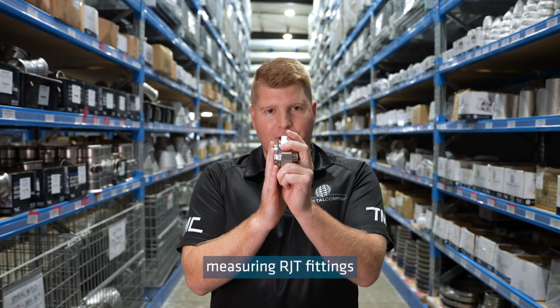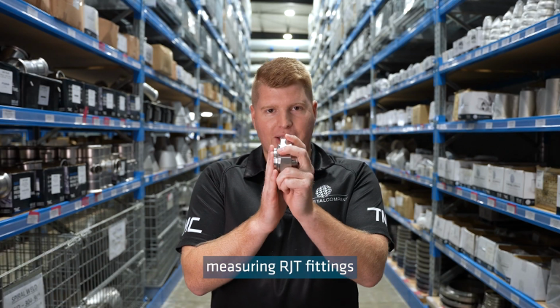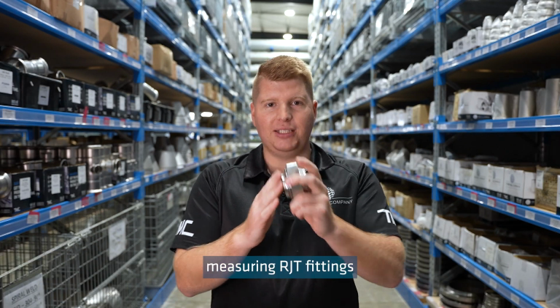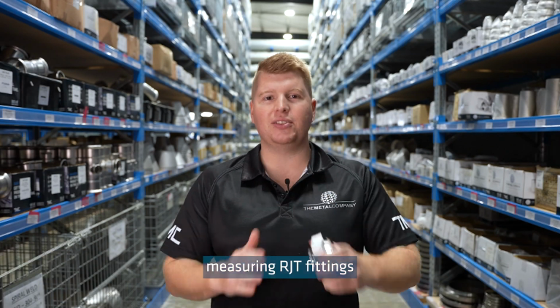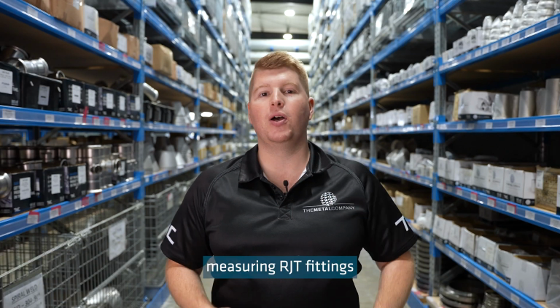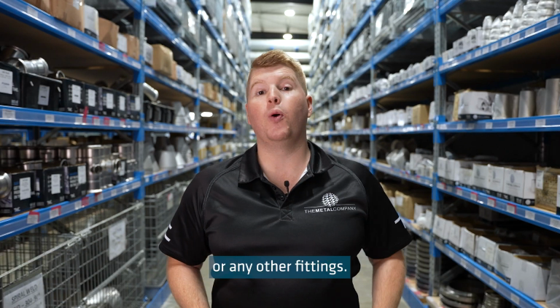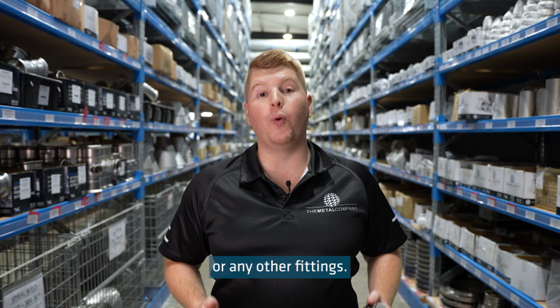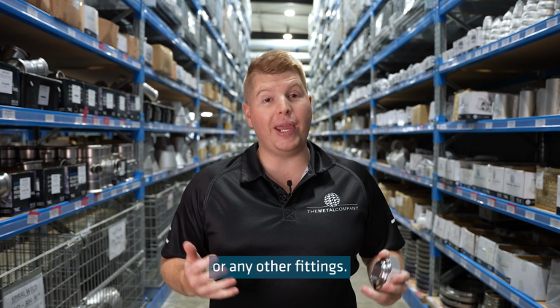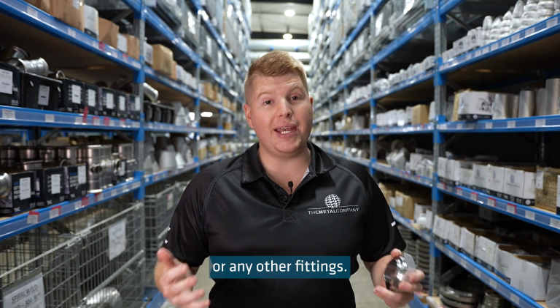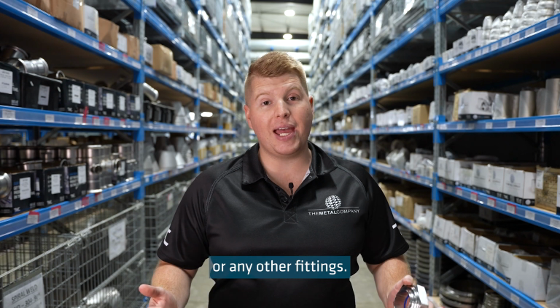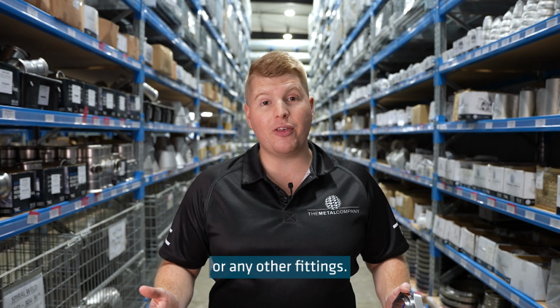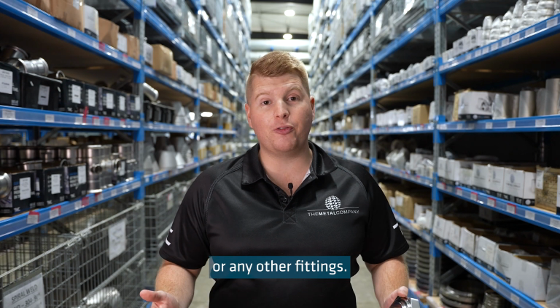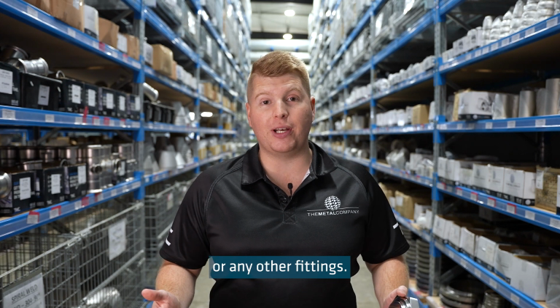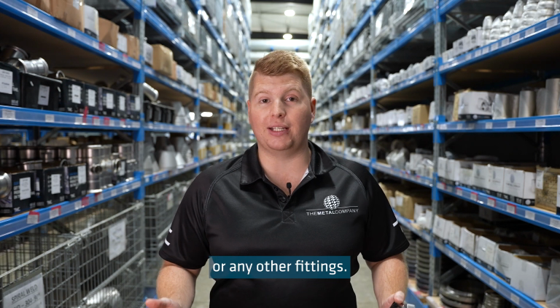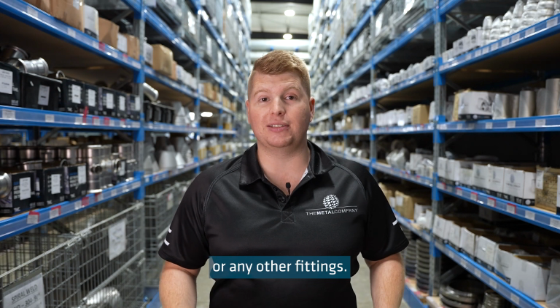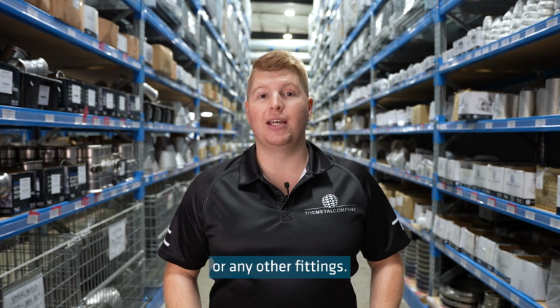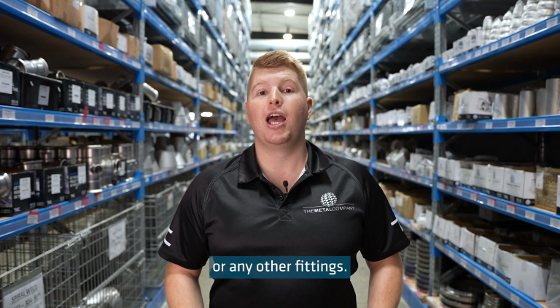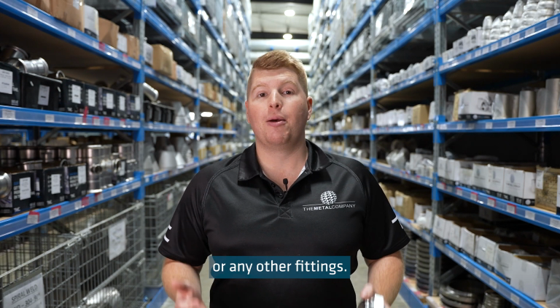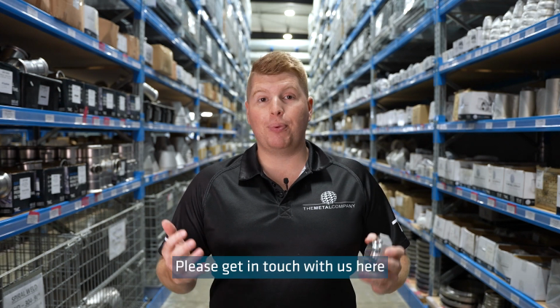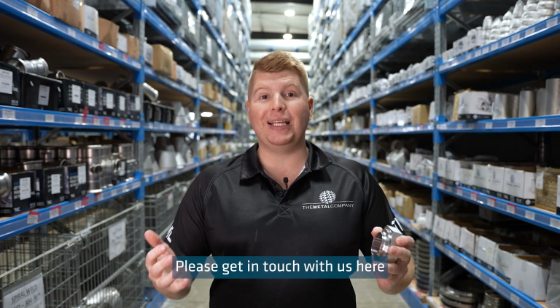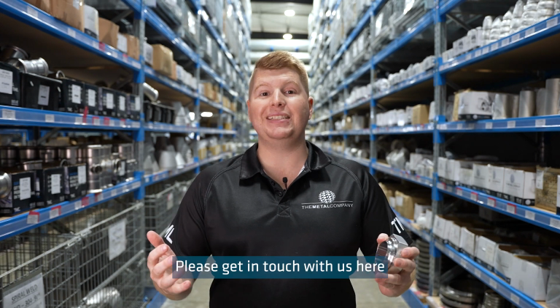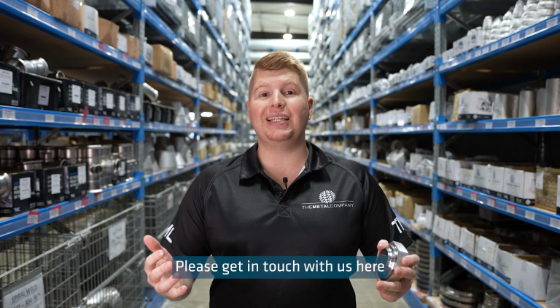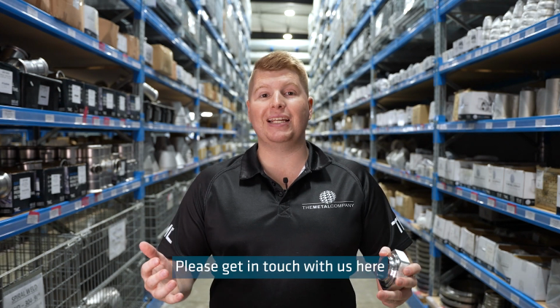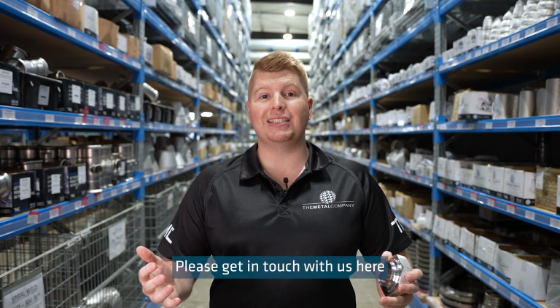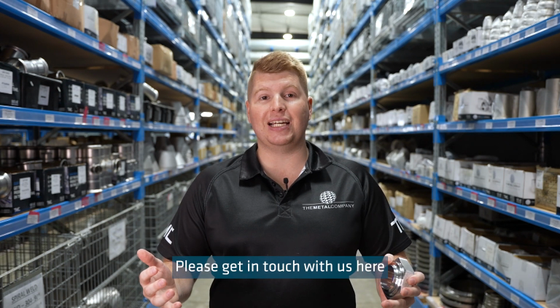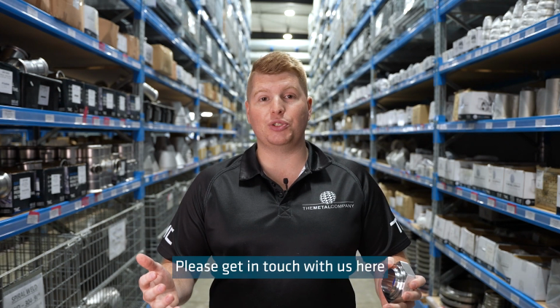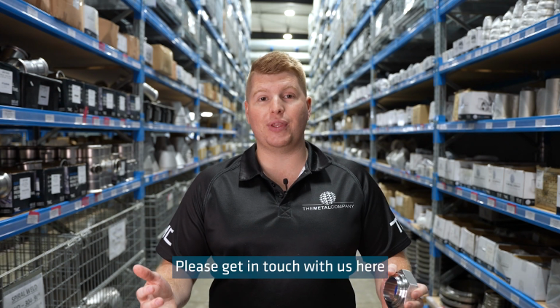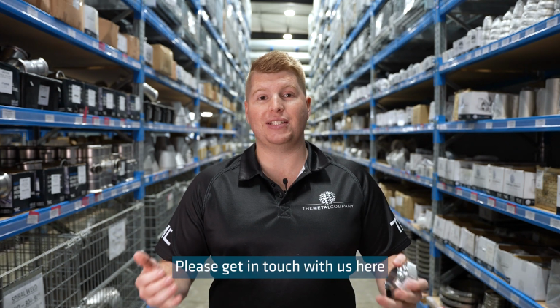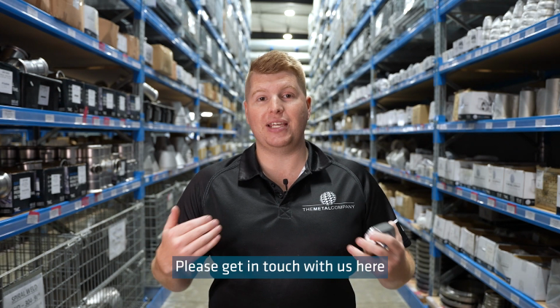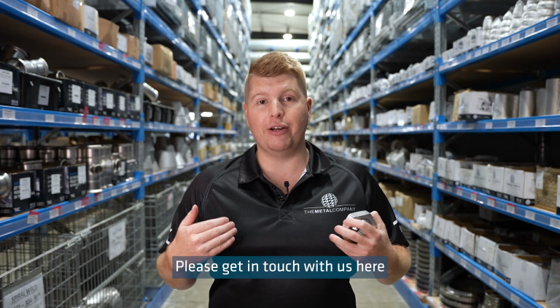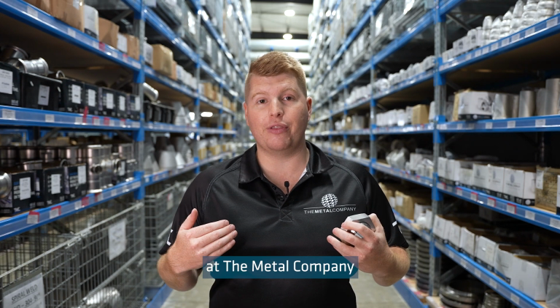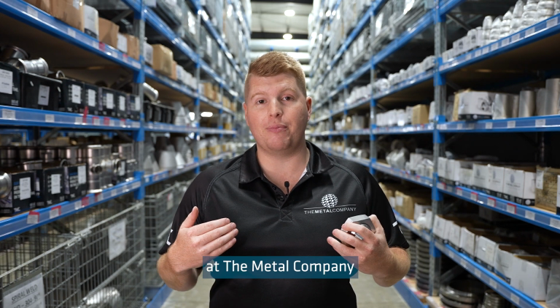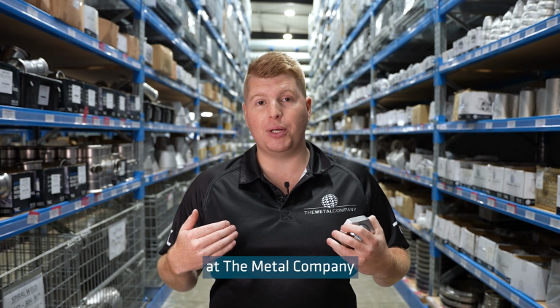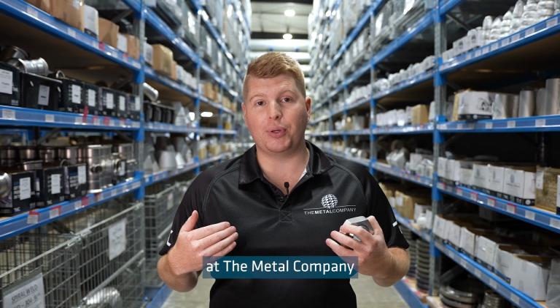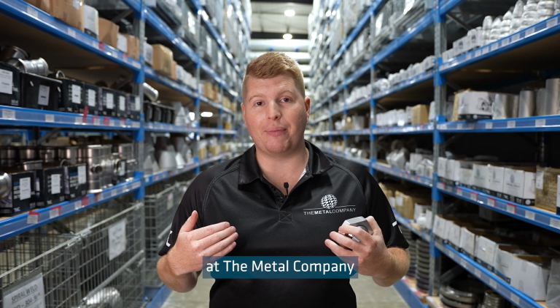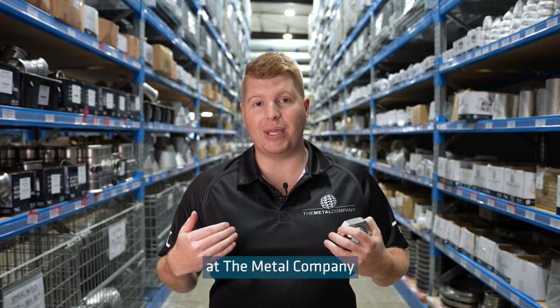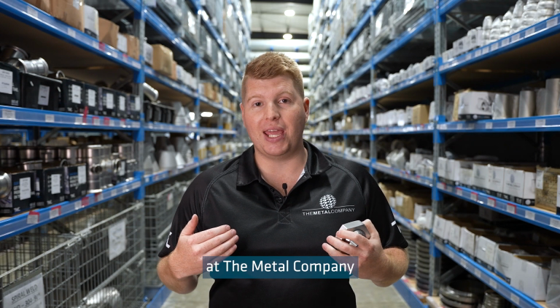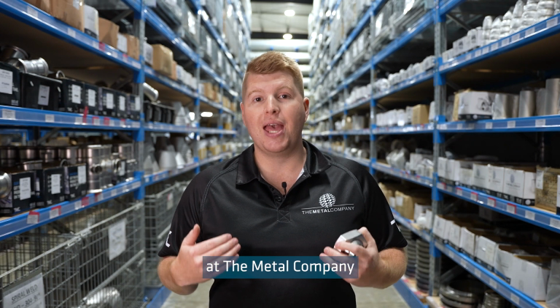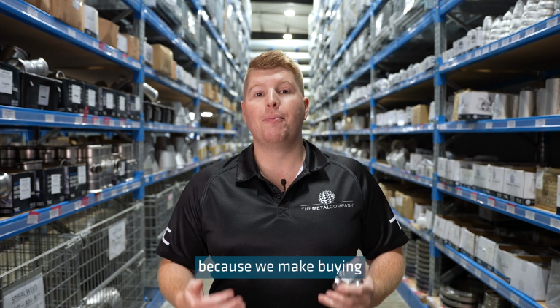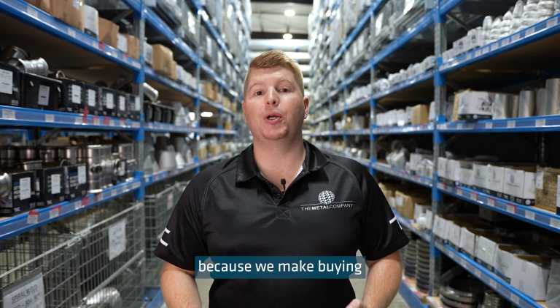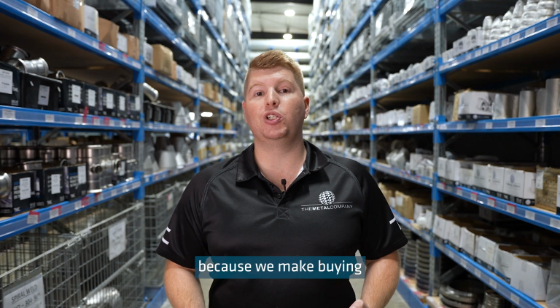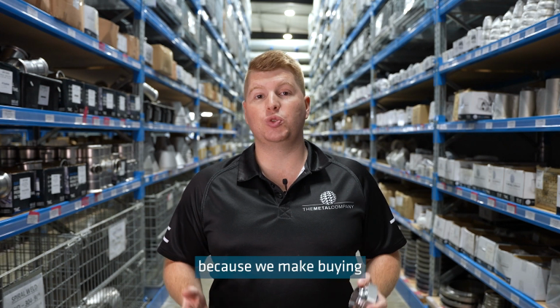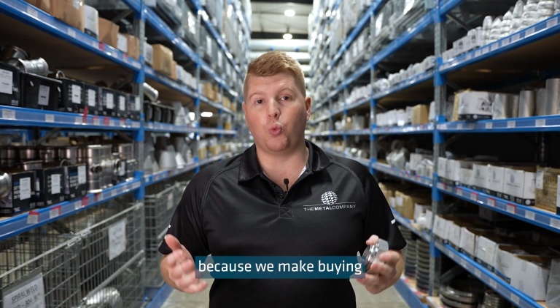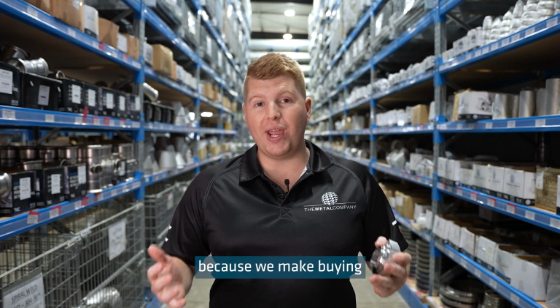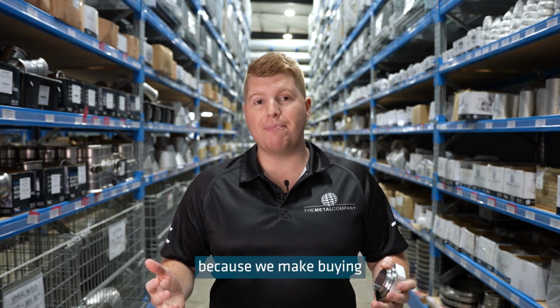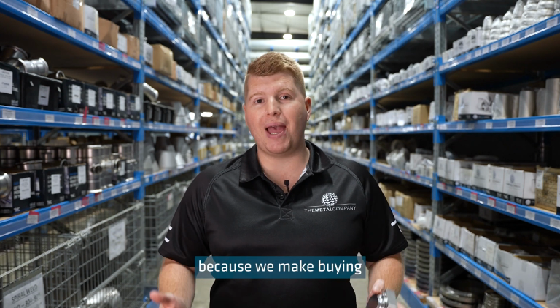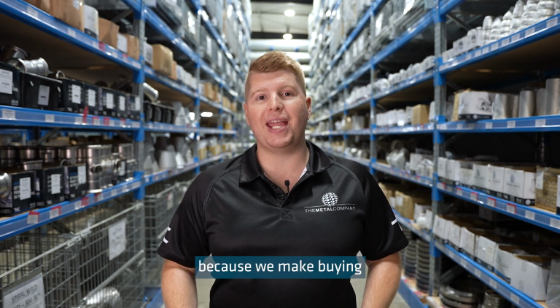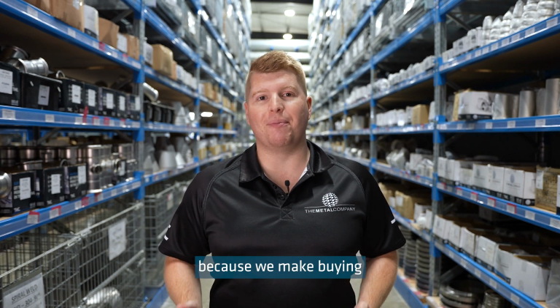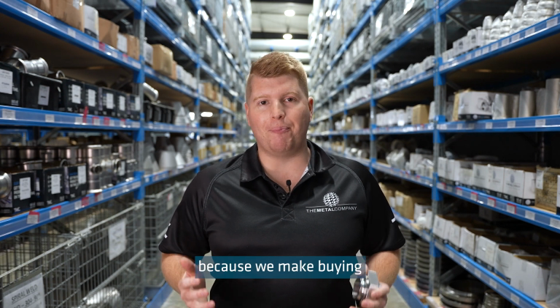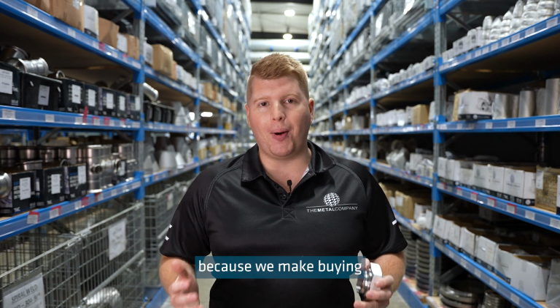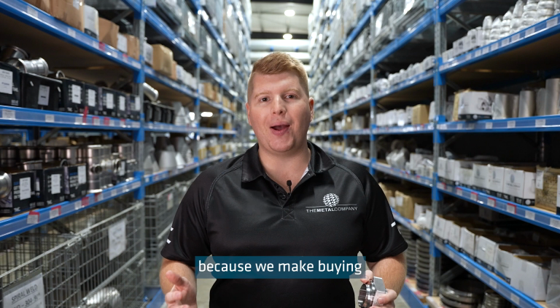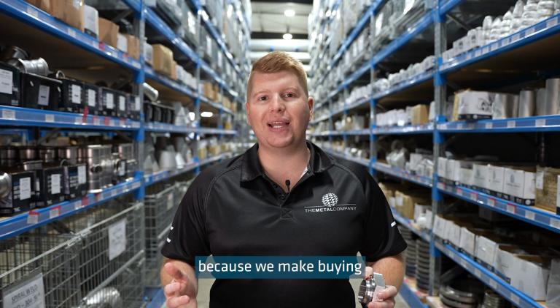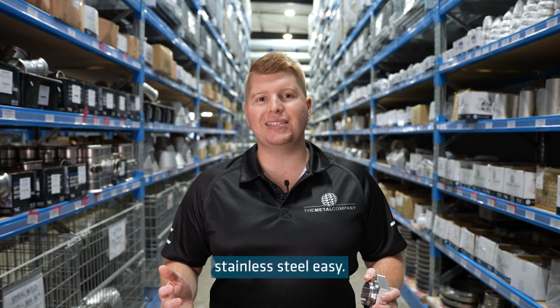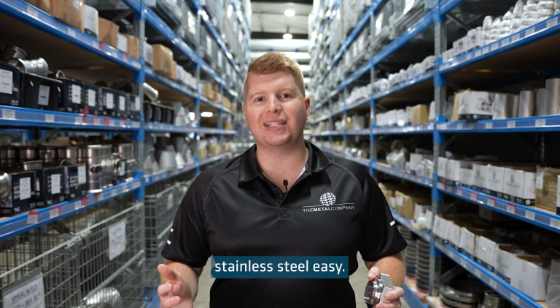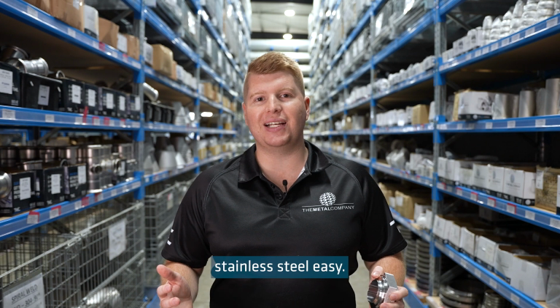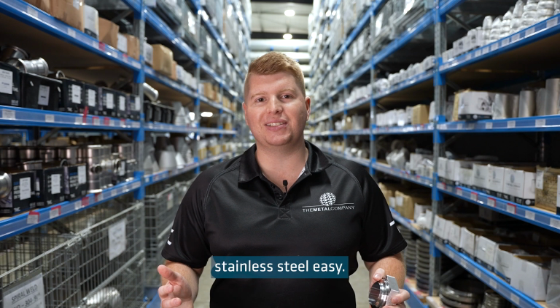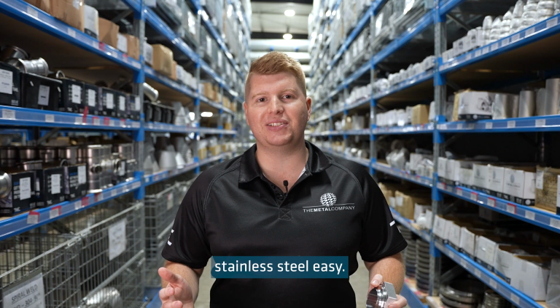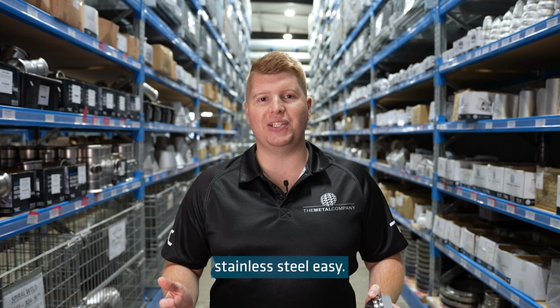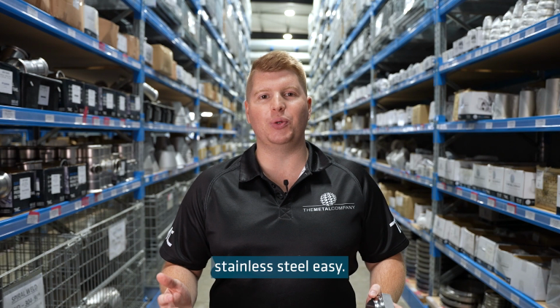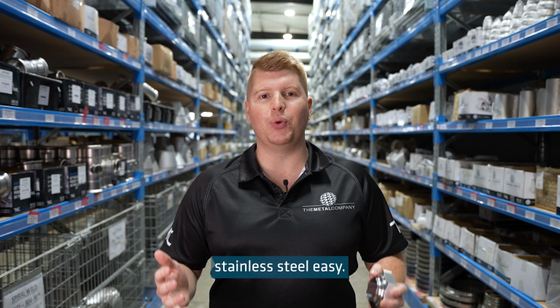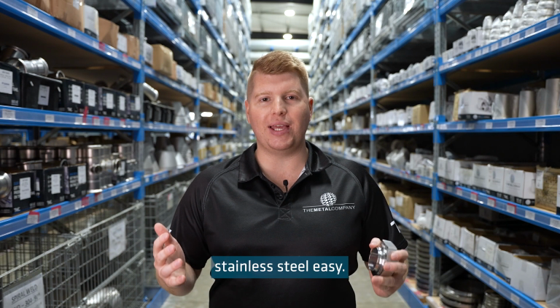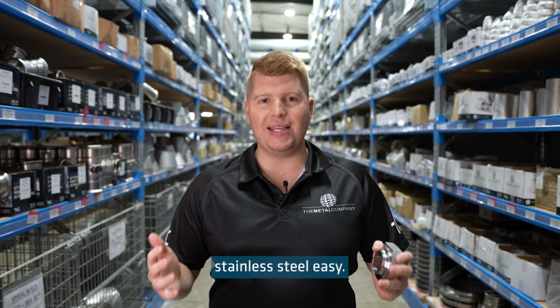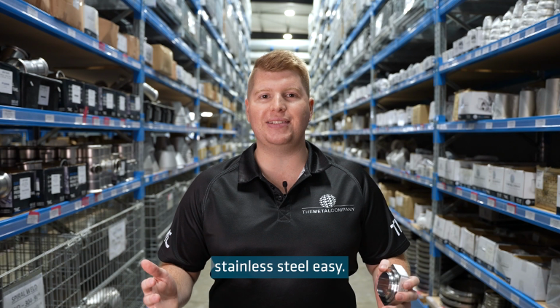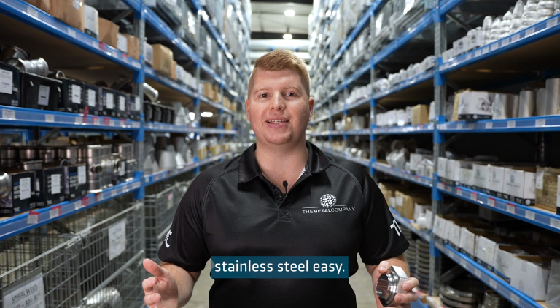If you need any other help measuring RJT fittings or any other fittings, please get in touch with us here at The Metal Company, because we make buying stainless steel easy.